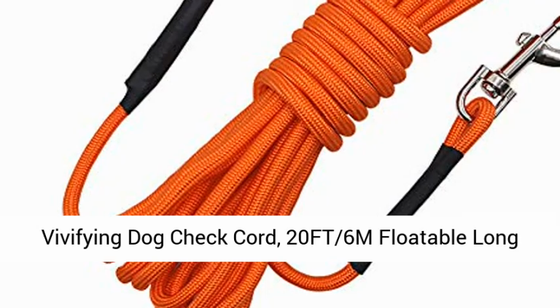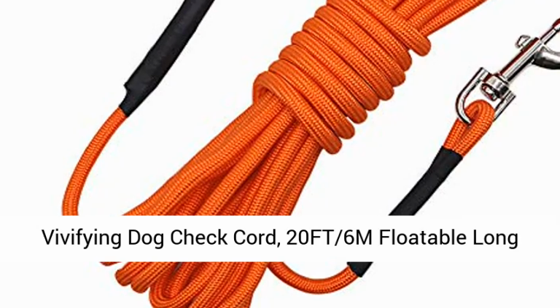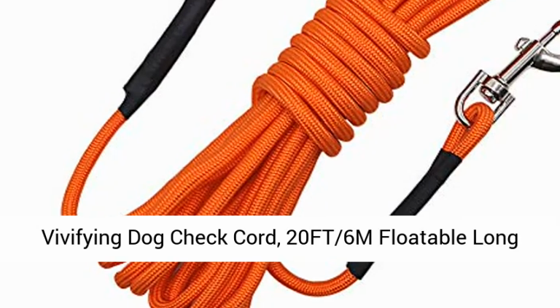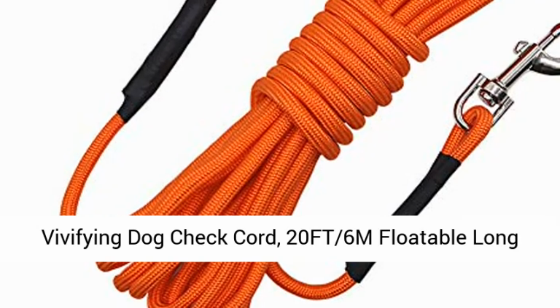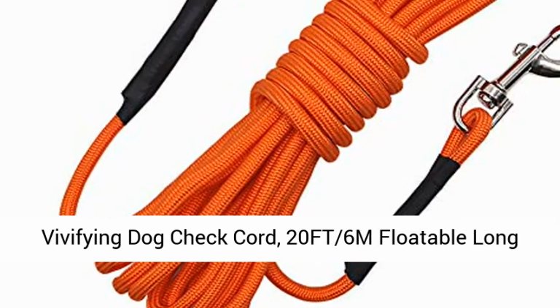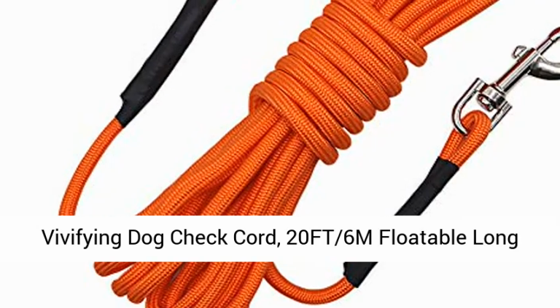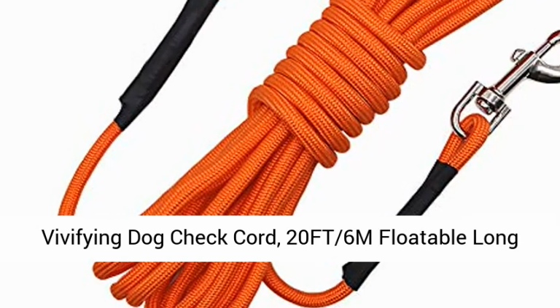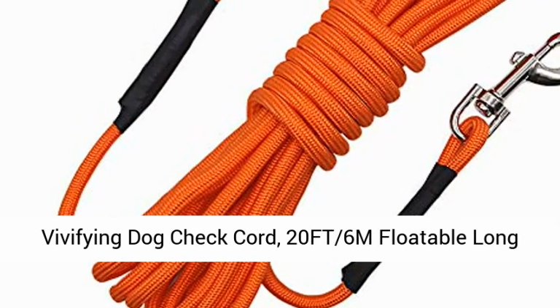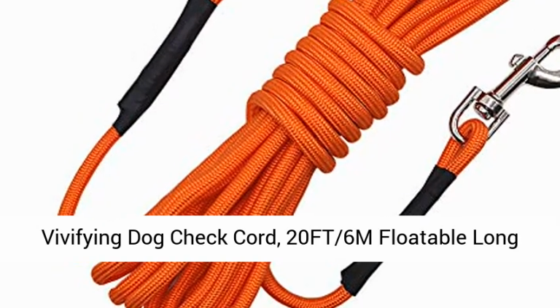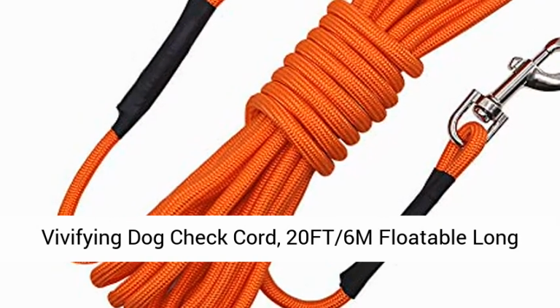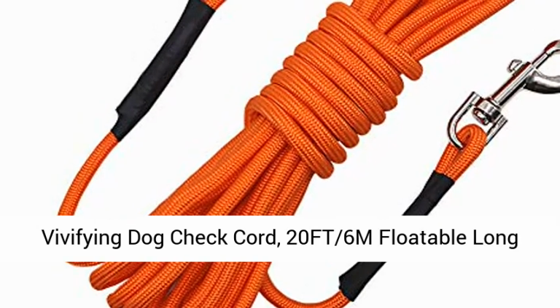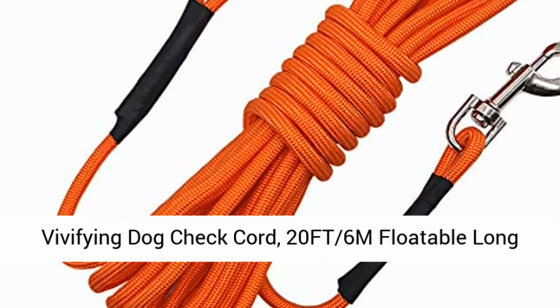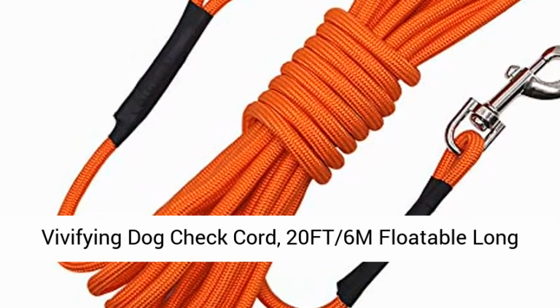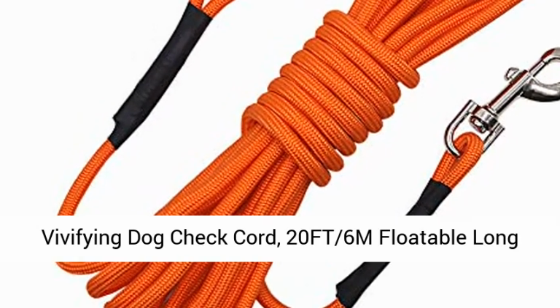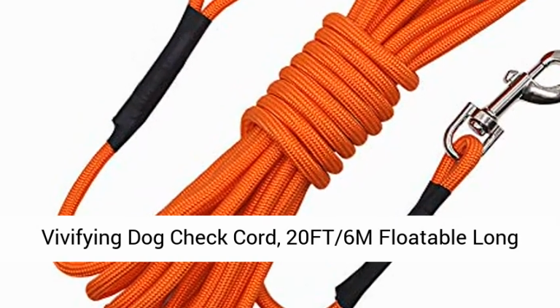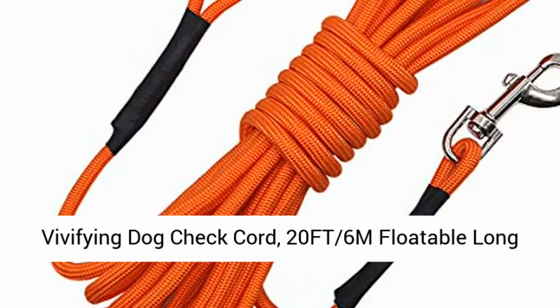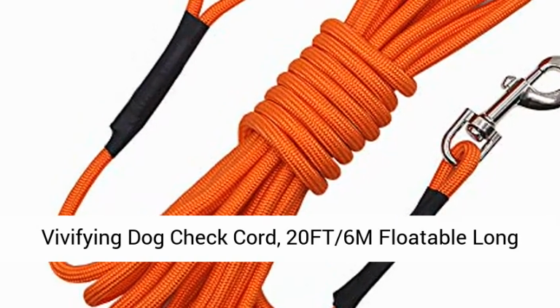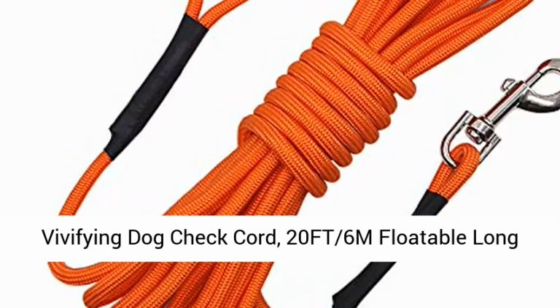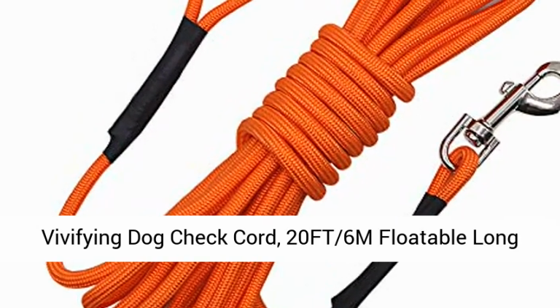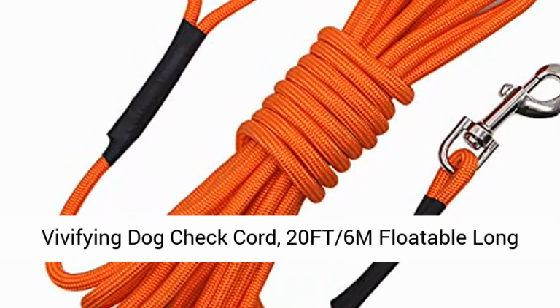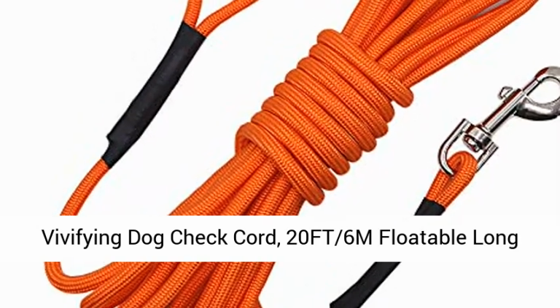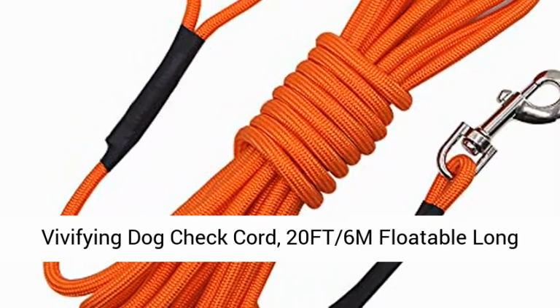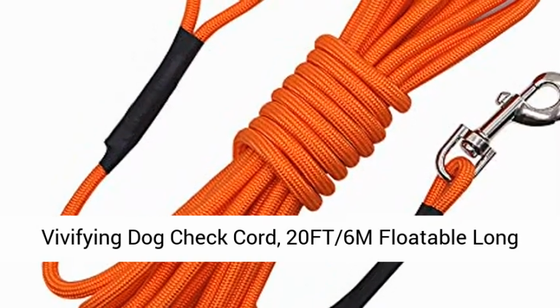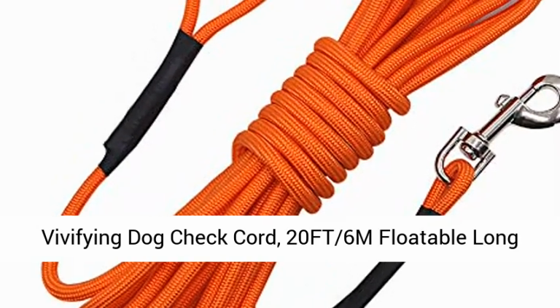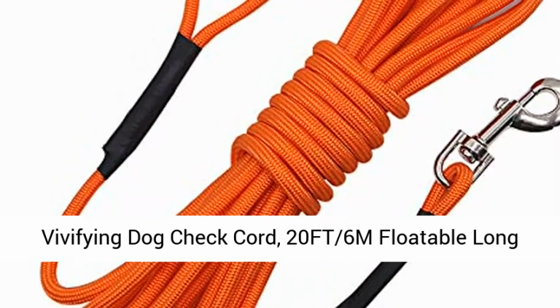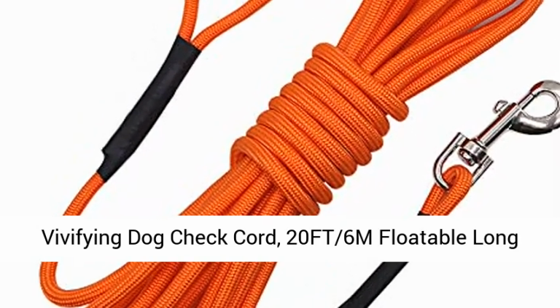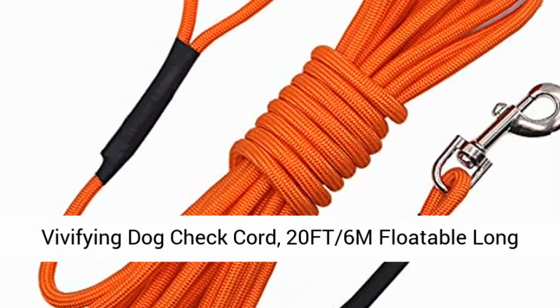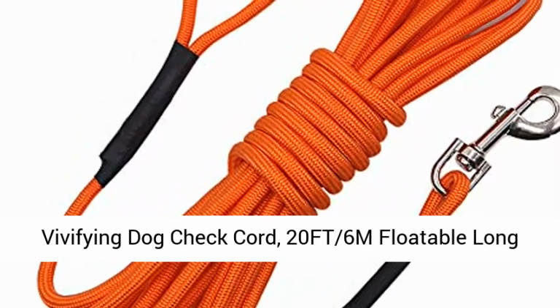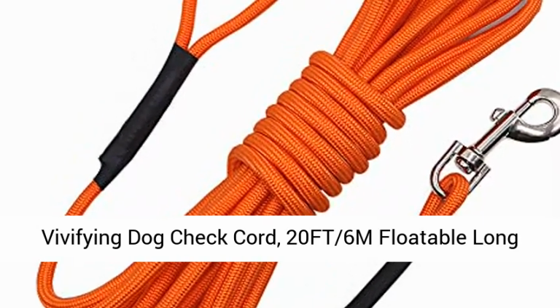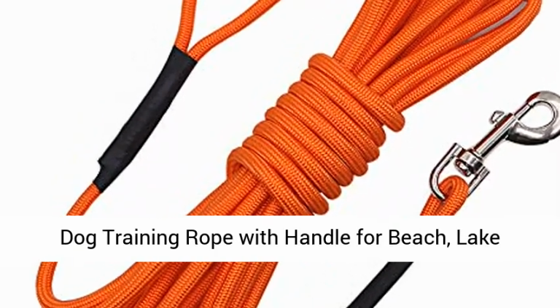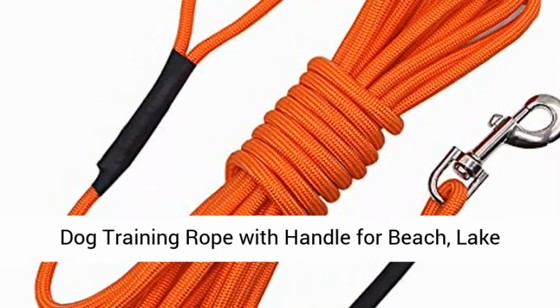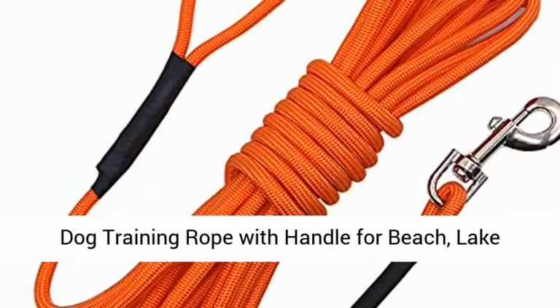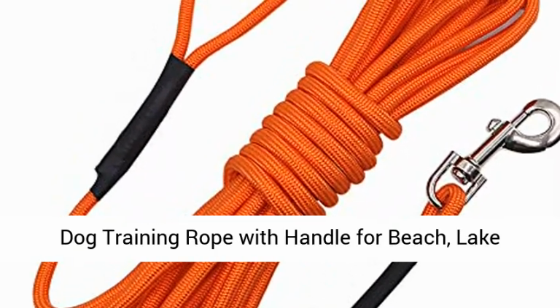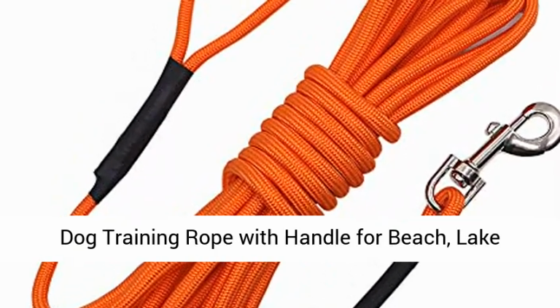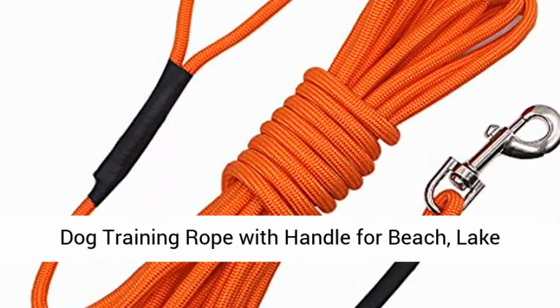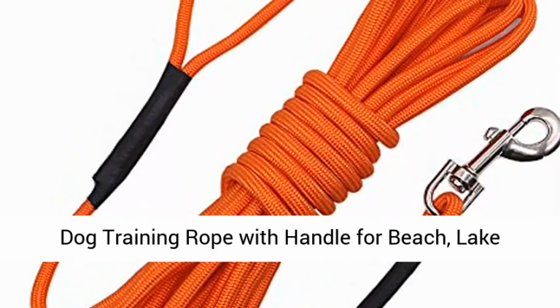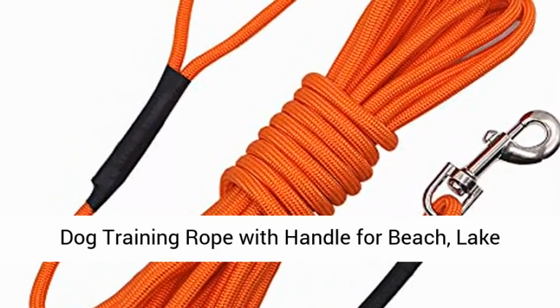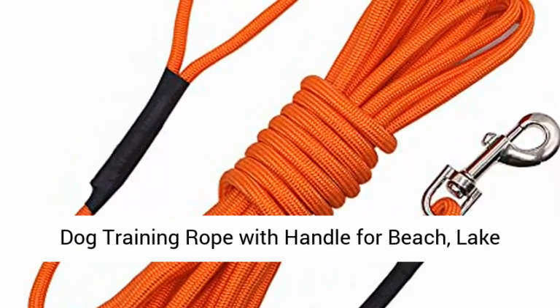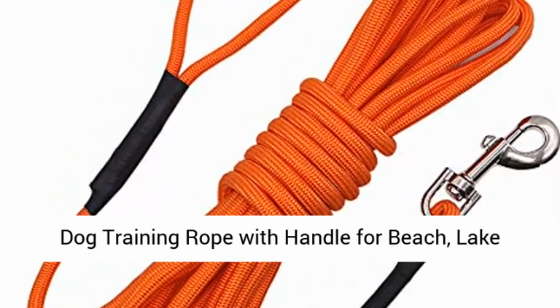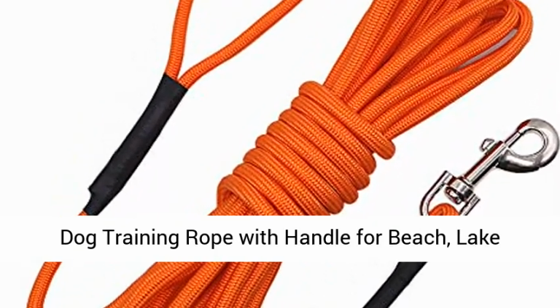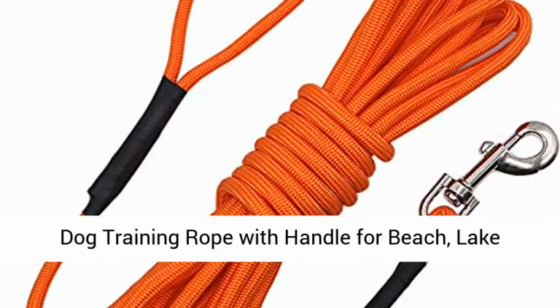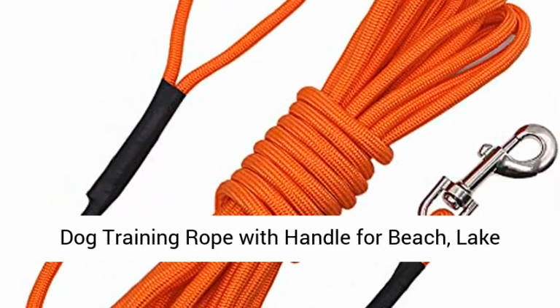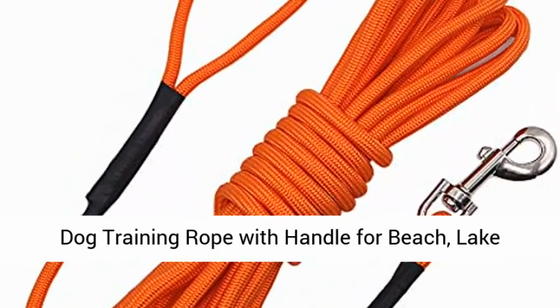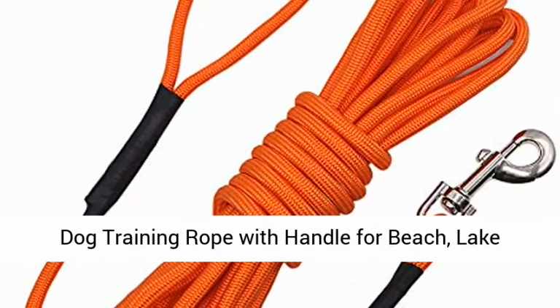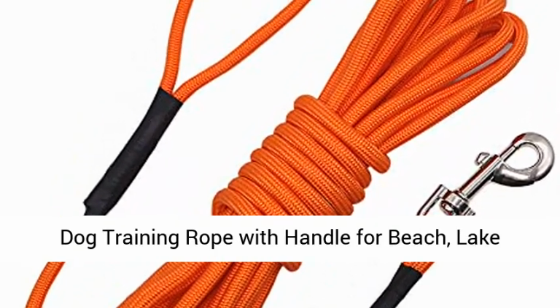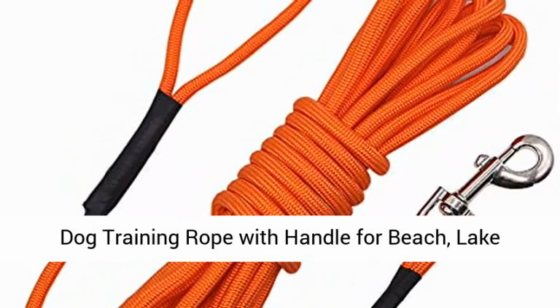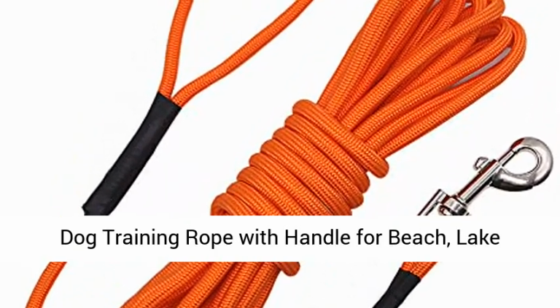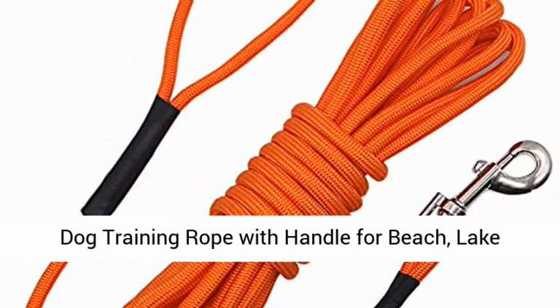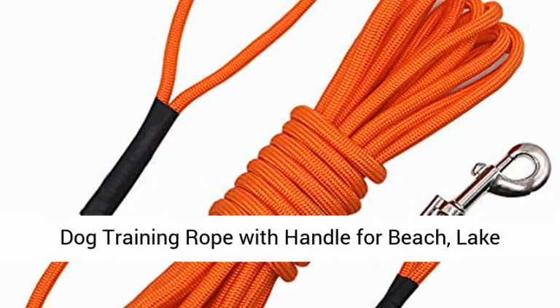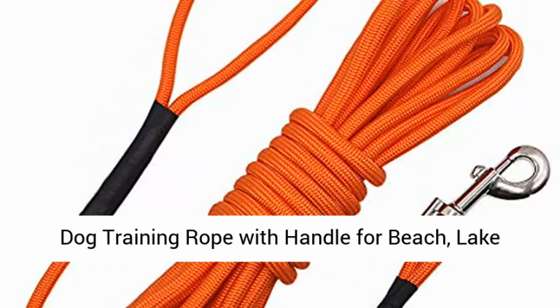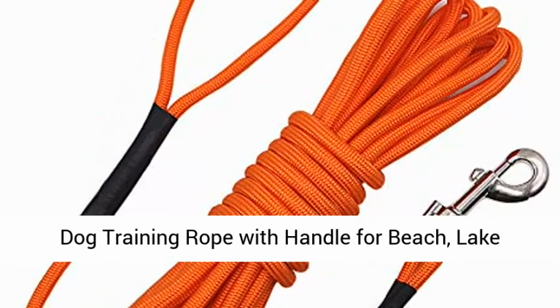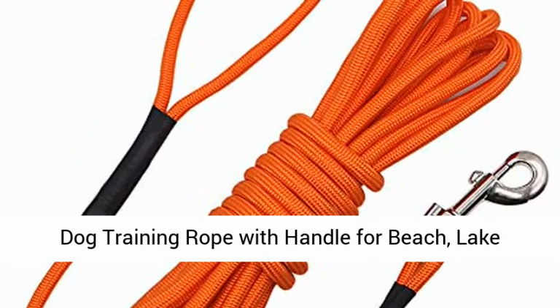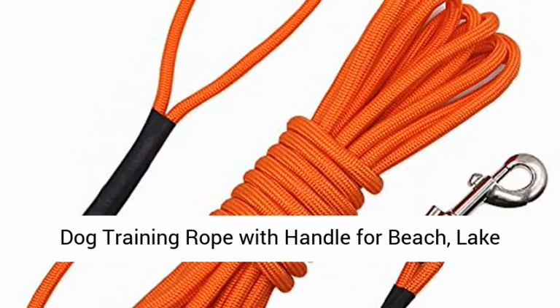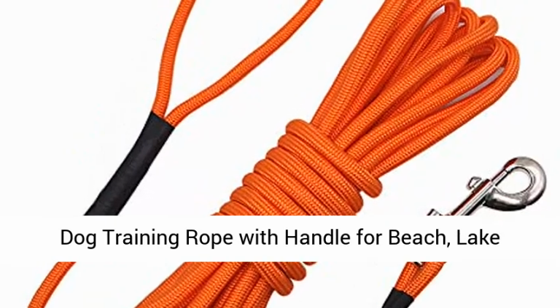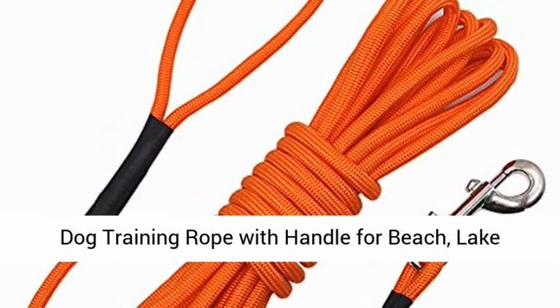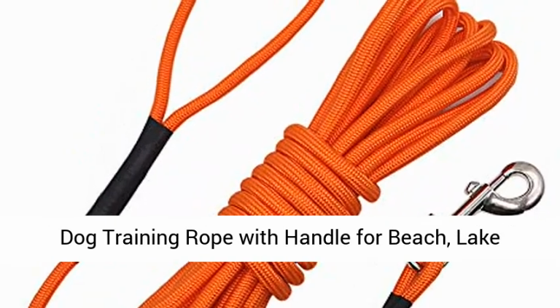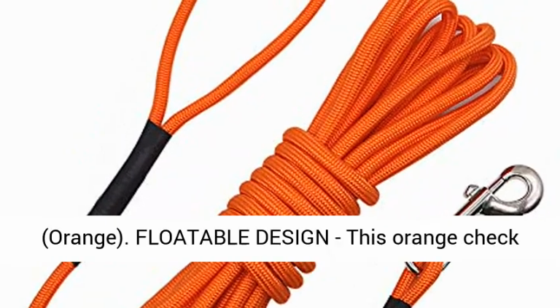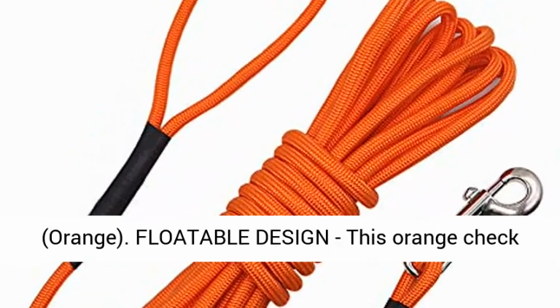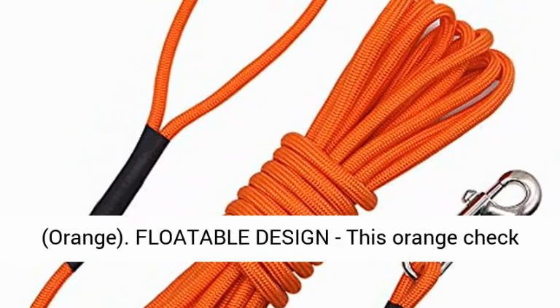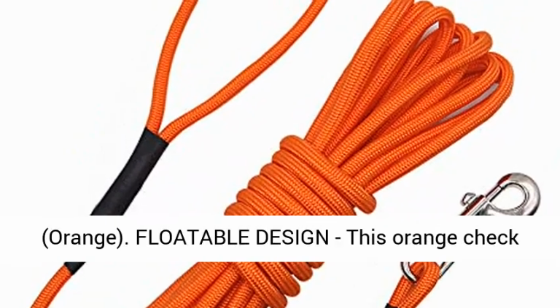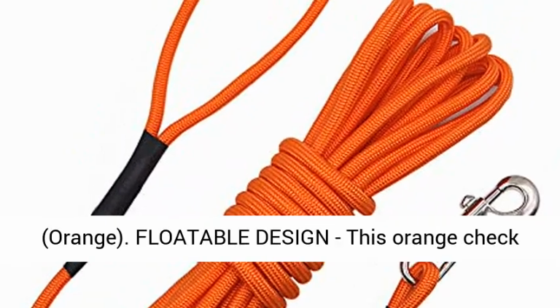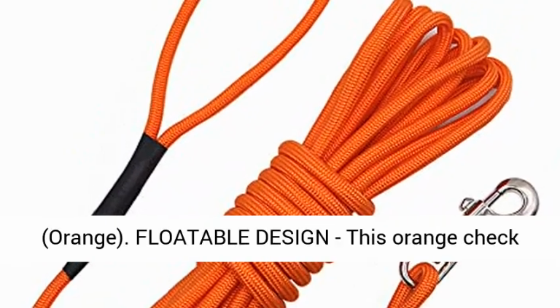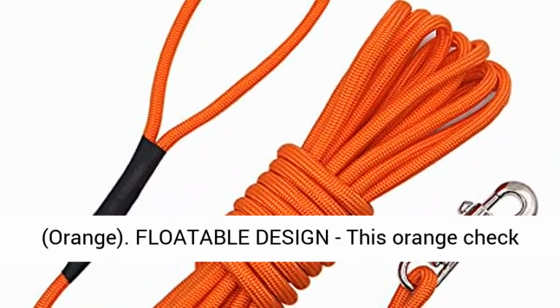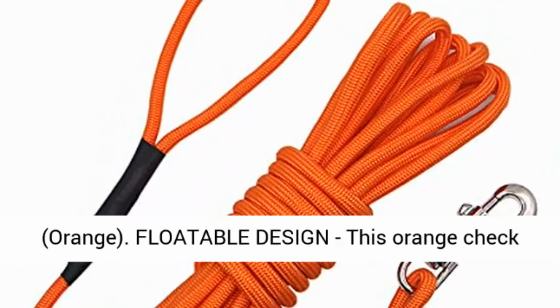Vibifying Dog Check Cord, 20 FT 6M Floatable Long Dog Training Rope with Handle for Beach, Lake, Orange.